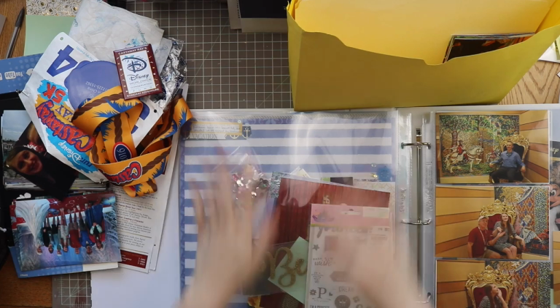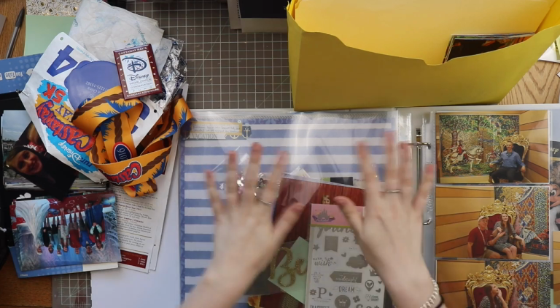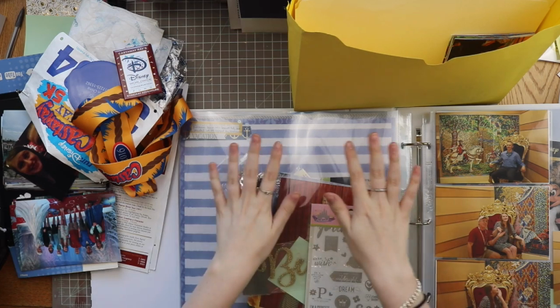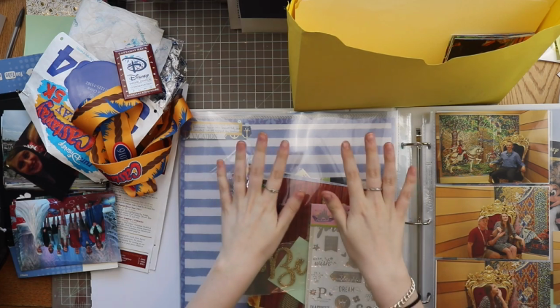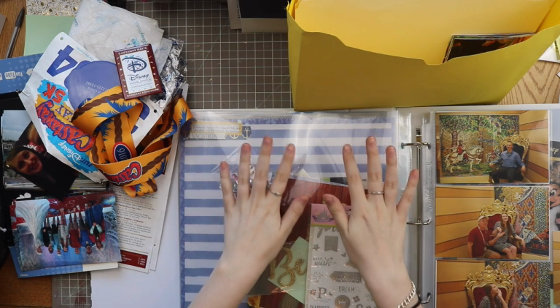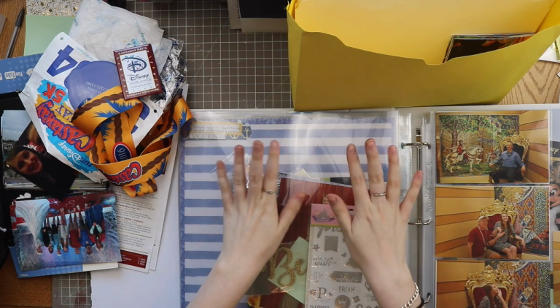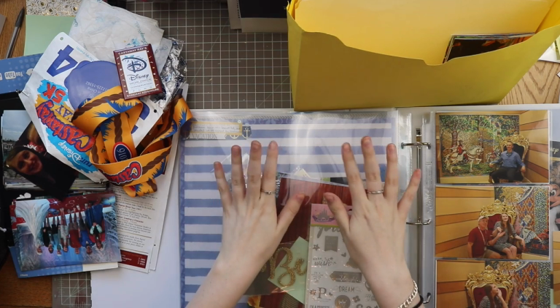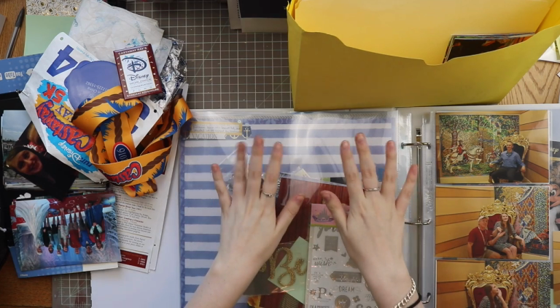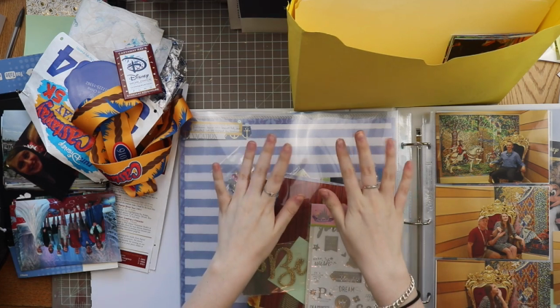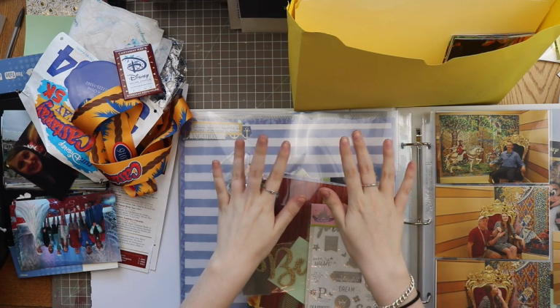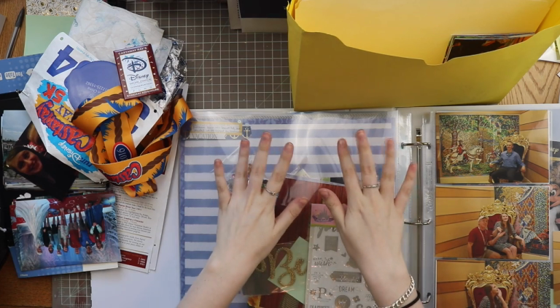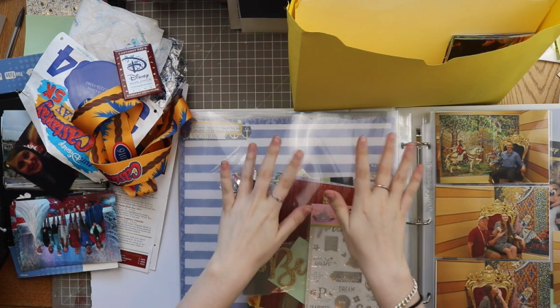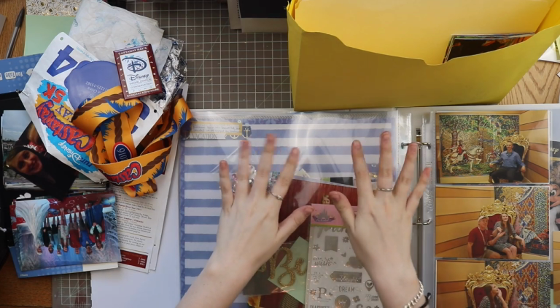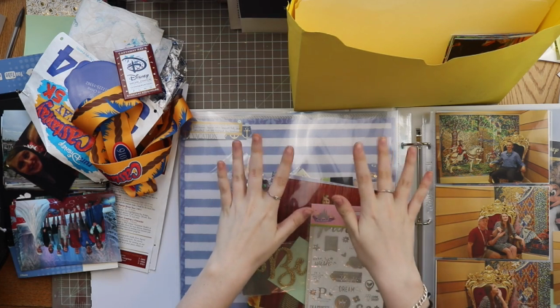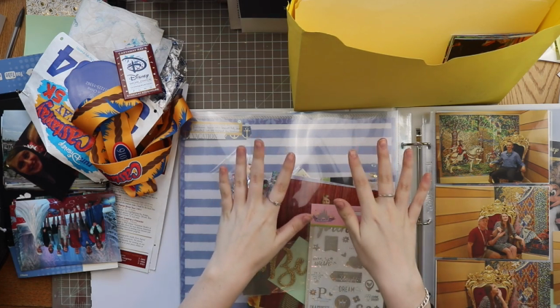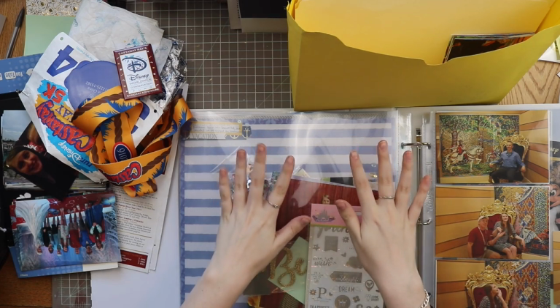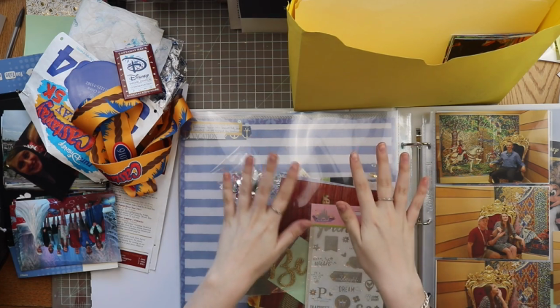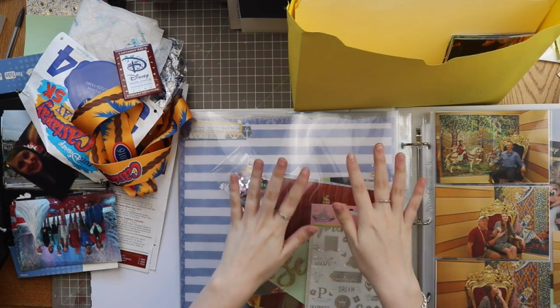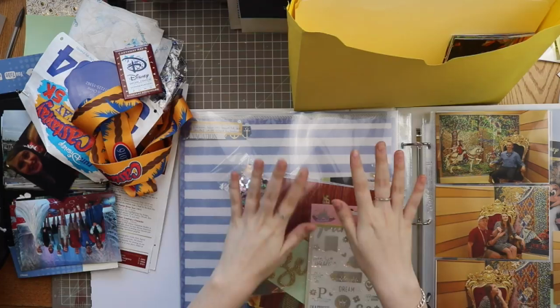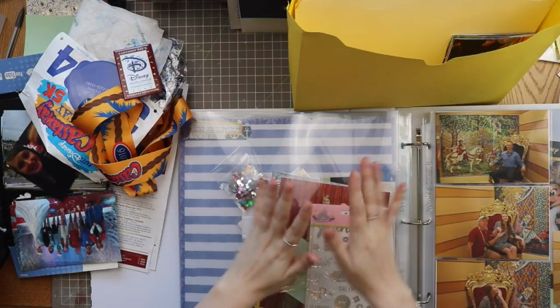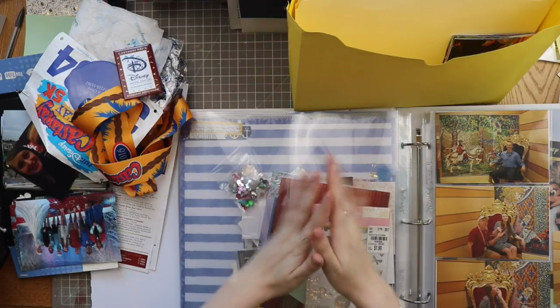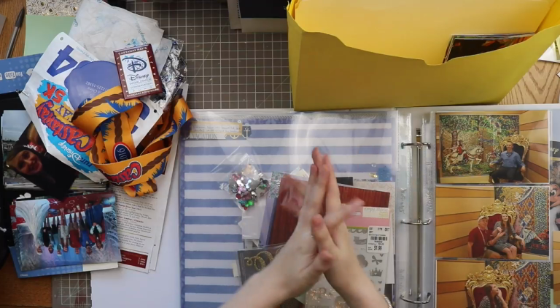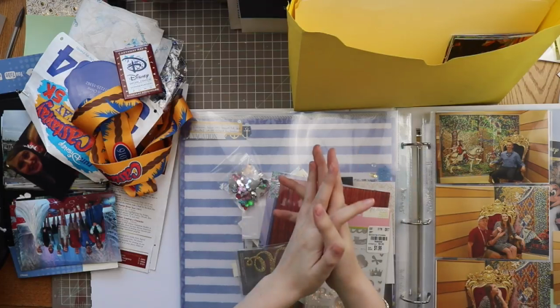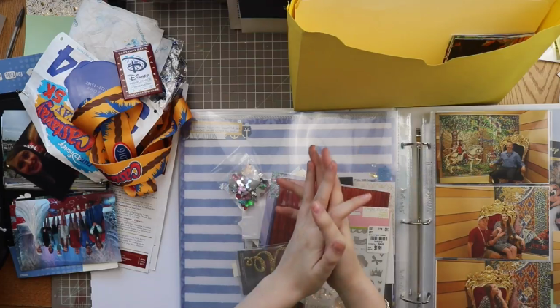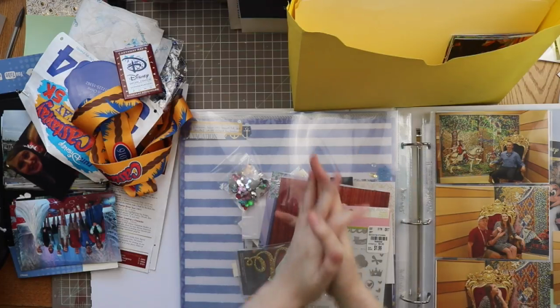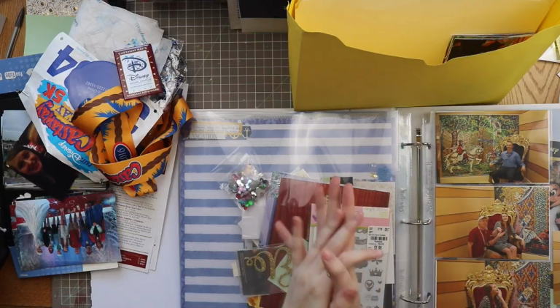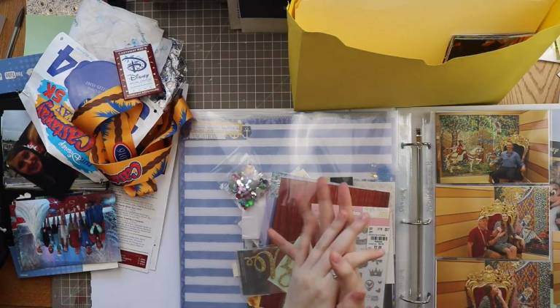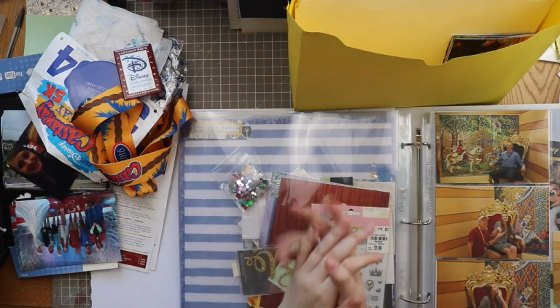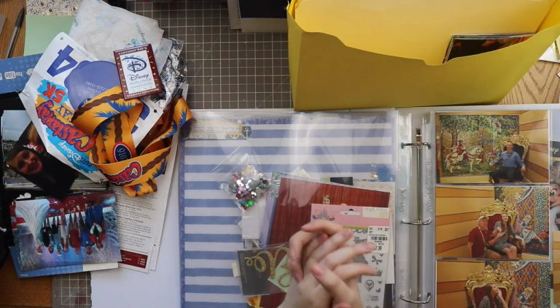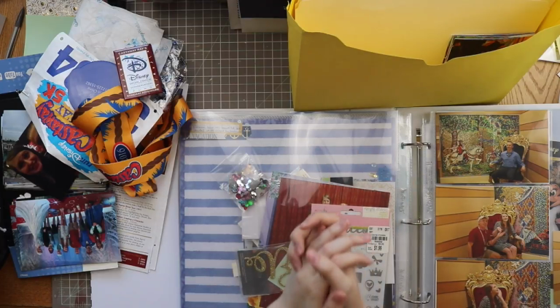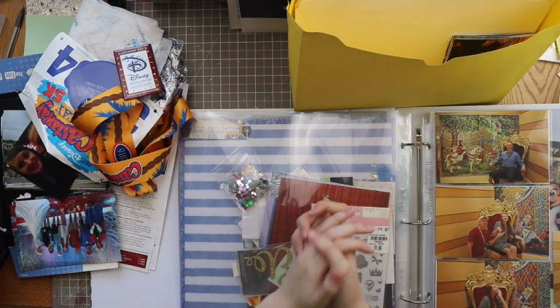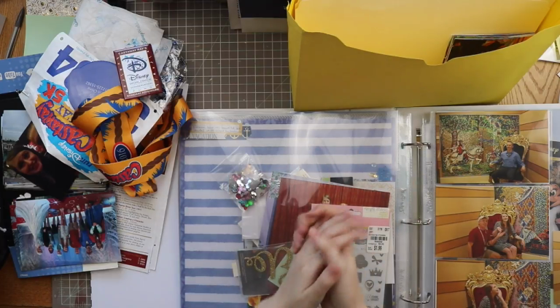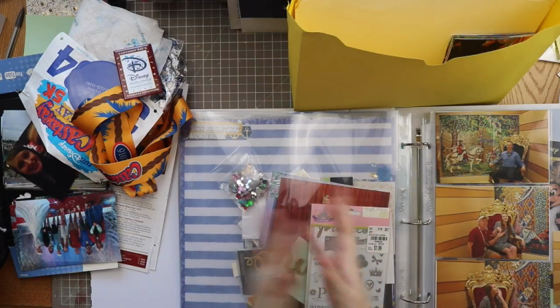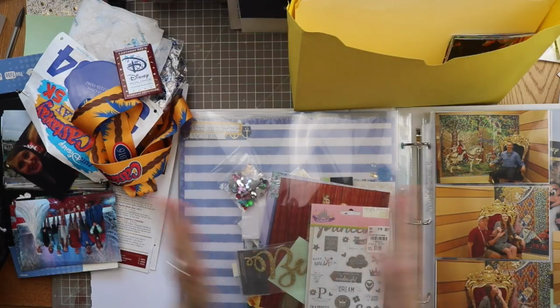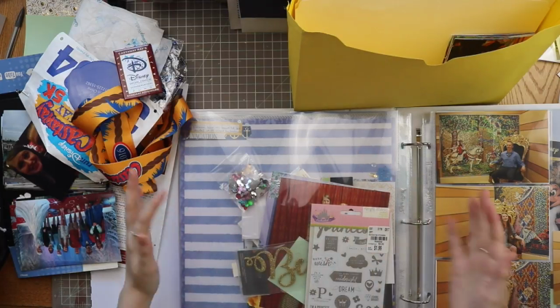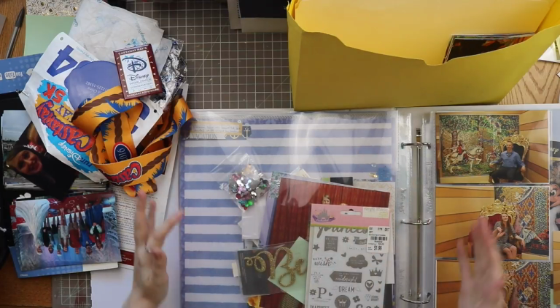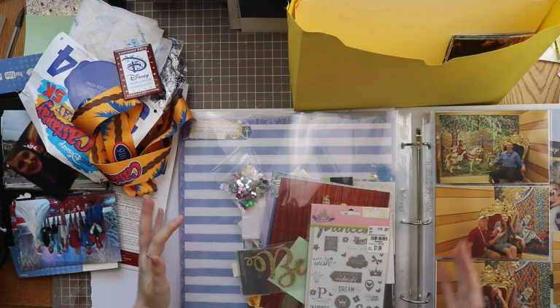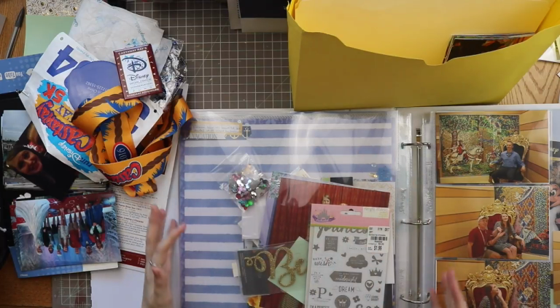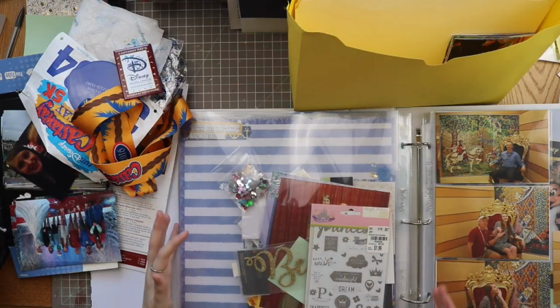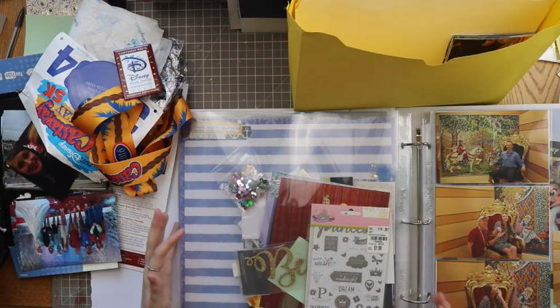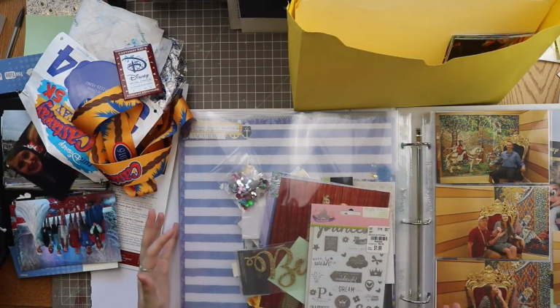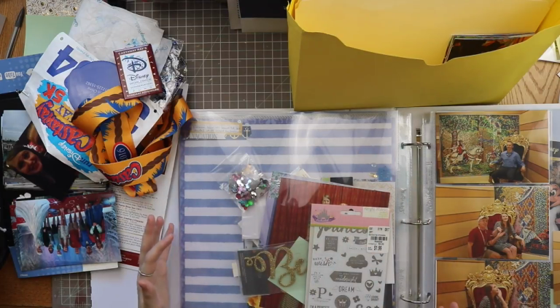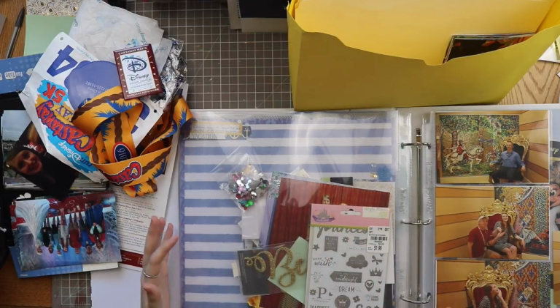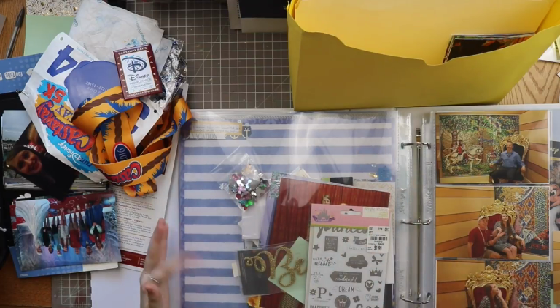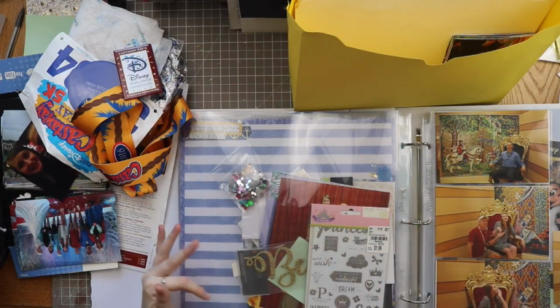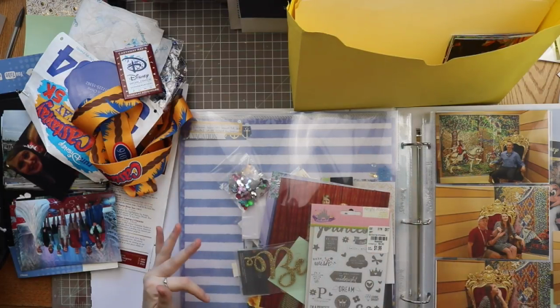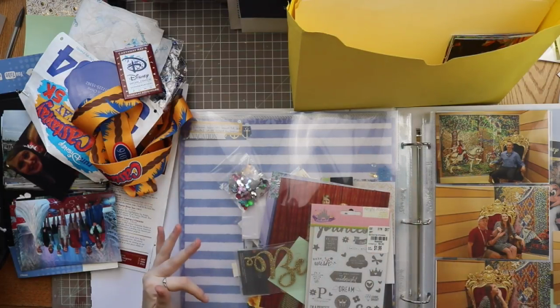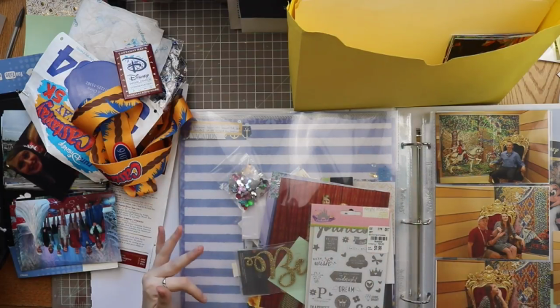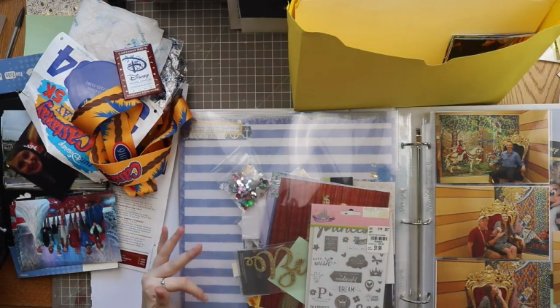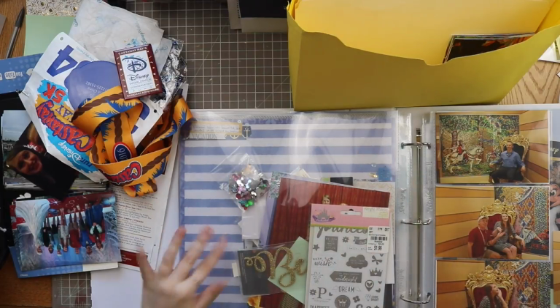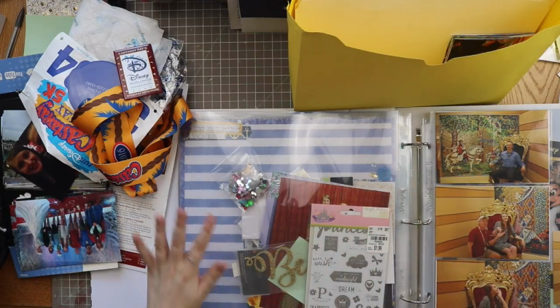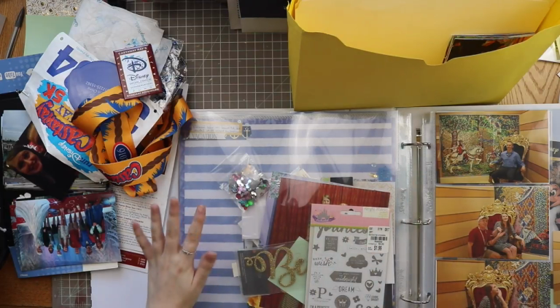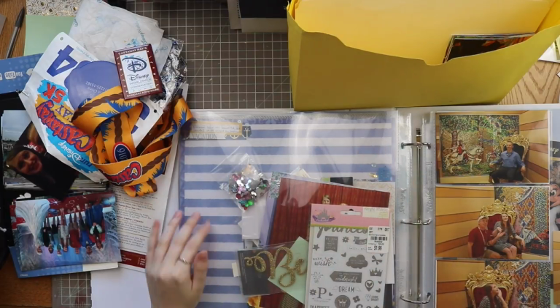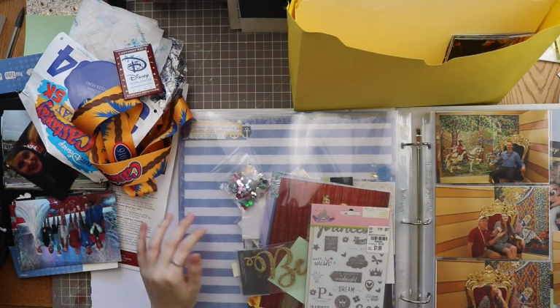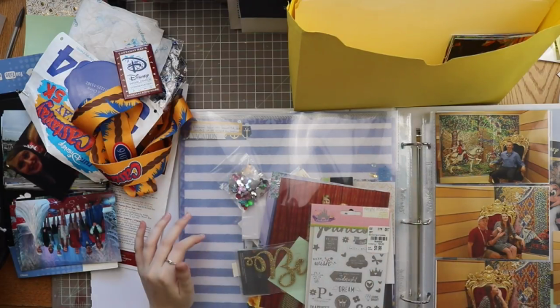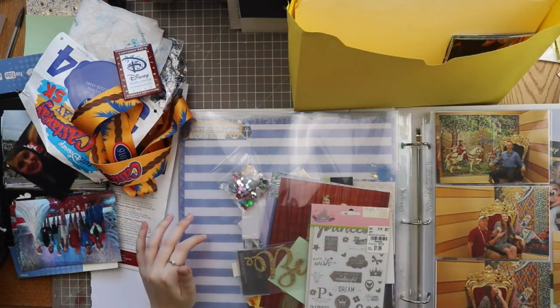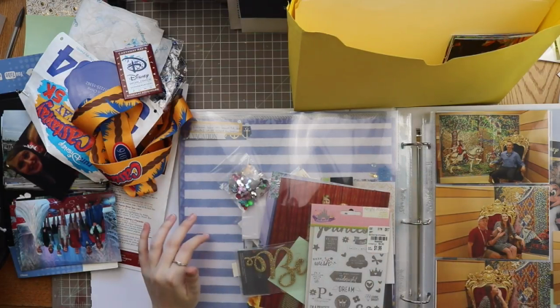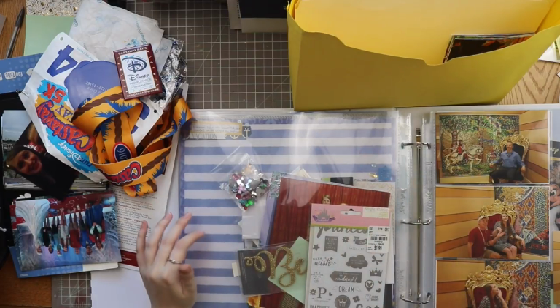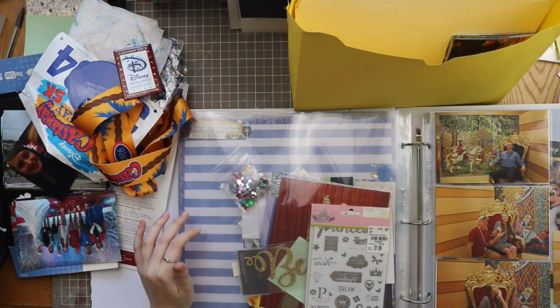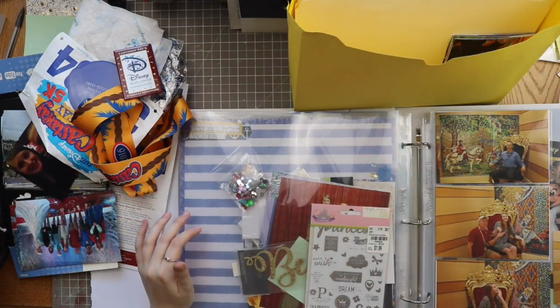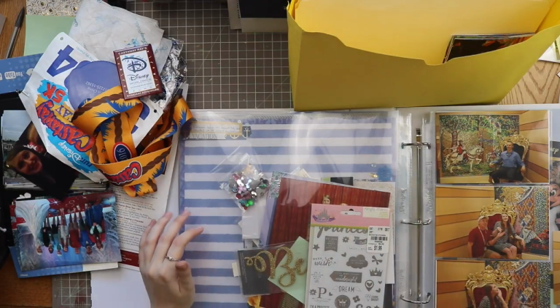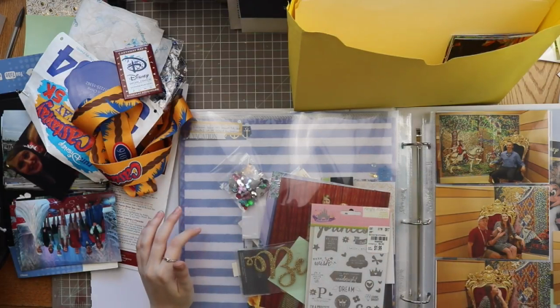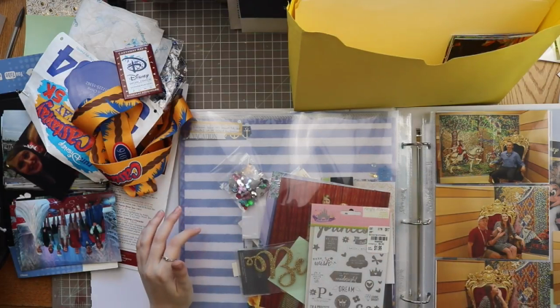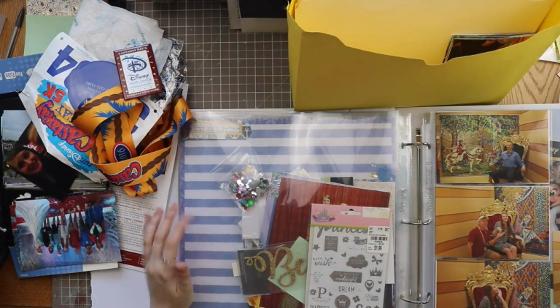Hello everyone and welcome back to my channel. My name is Caitlin from greatflowers.com and today I have a sort of organizational video for you all.